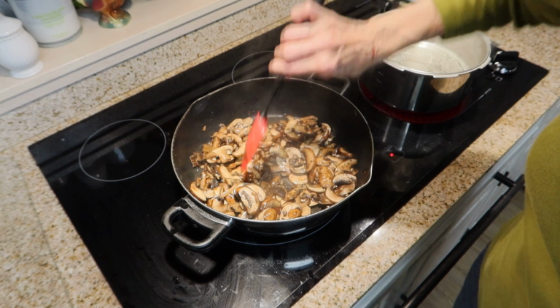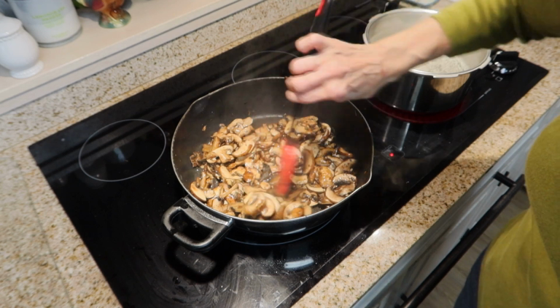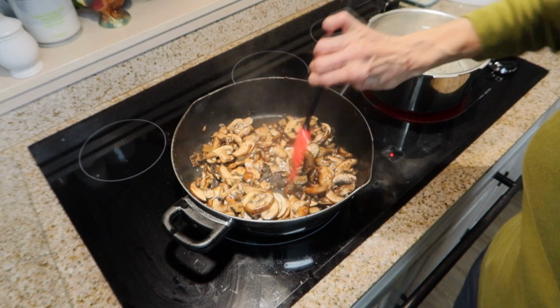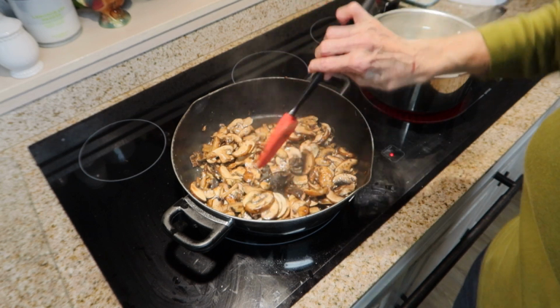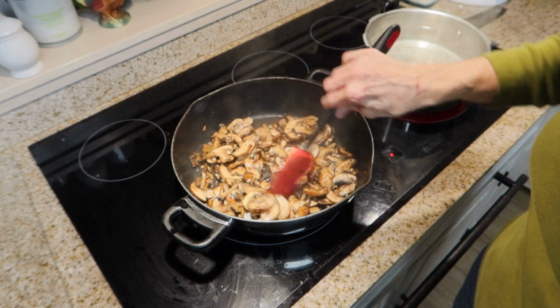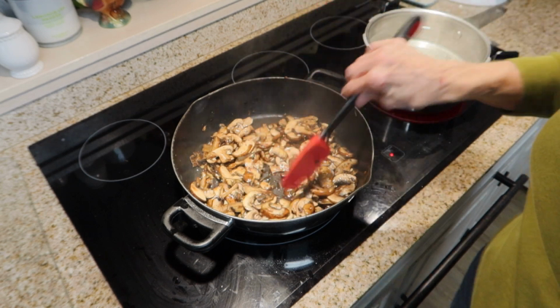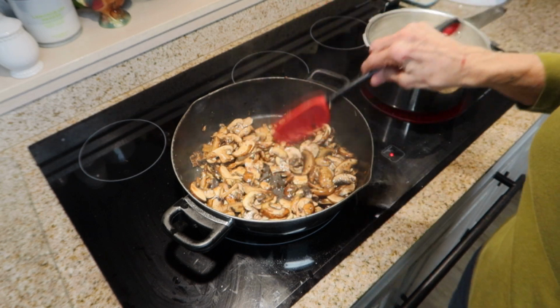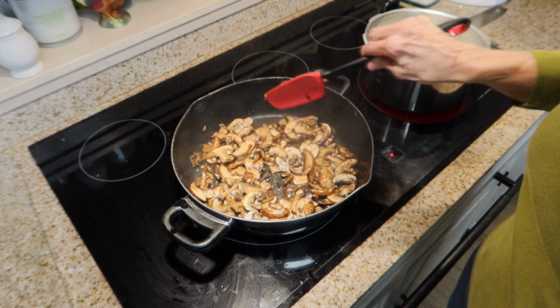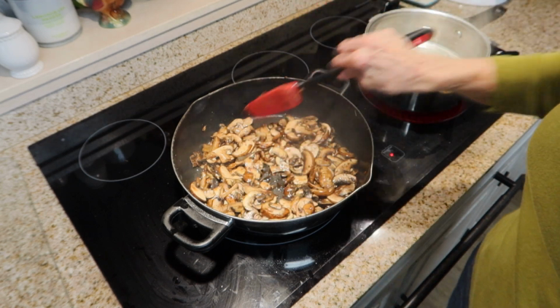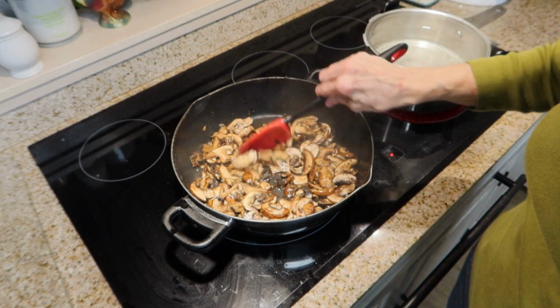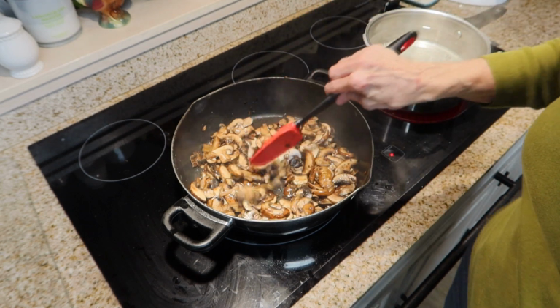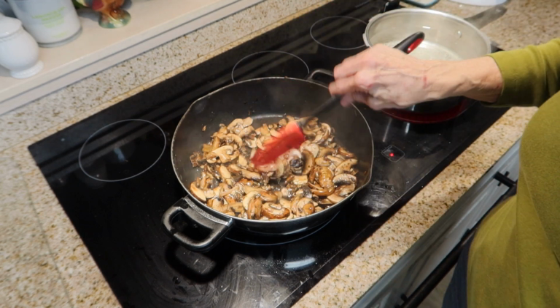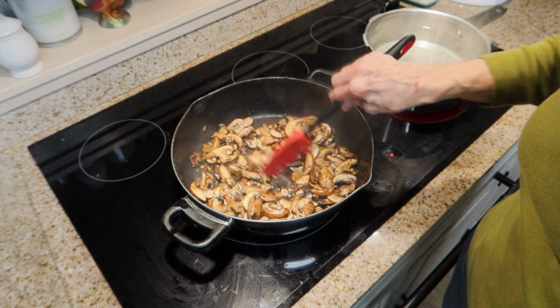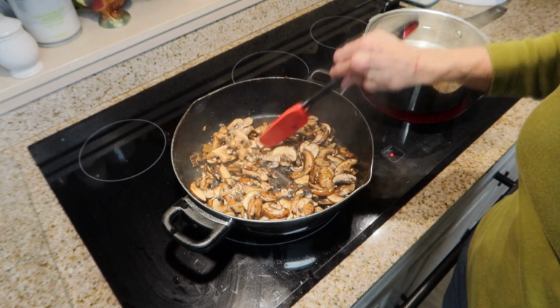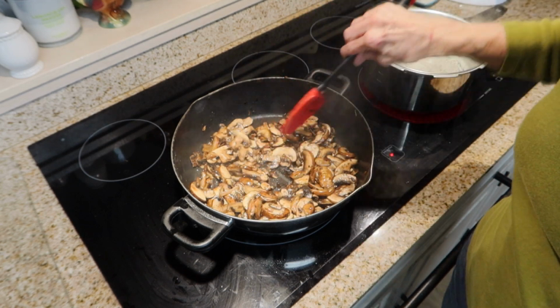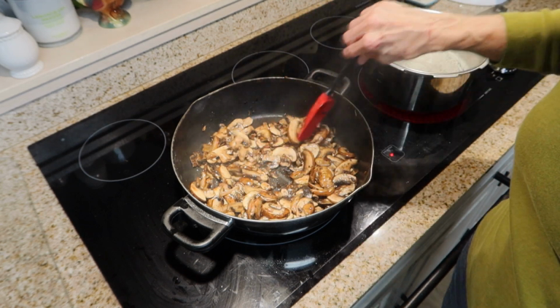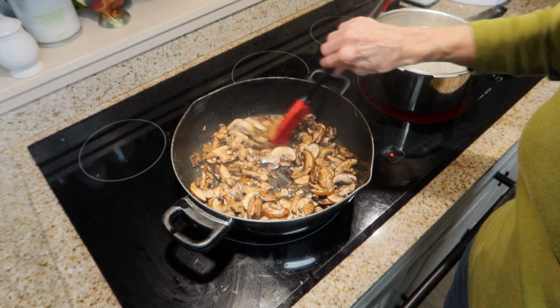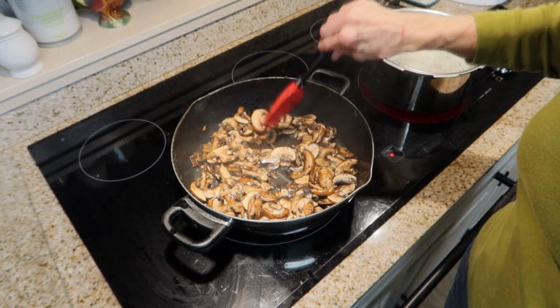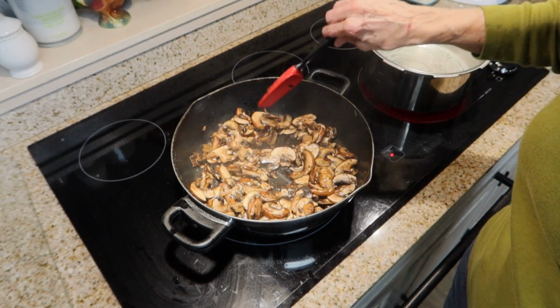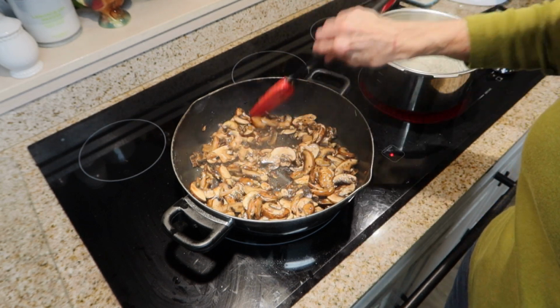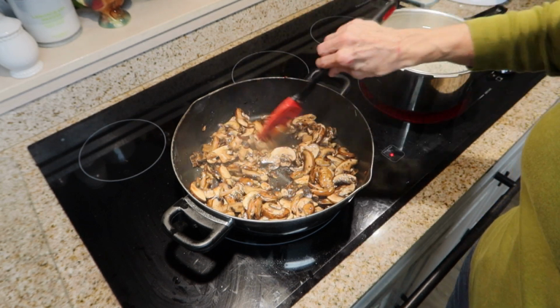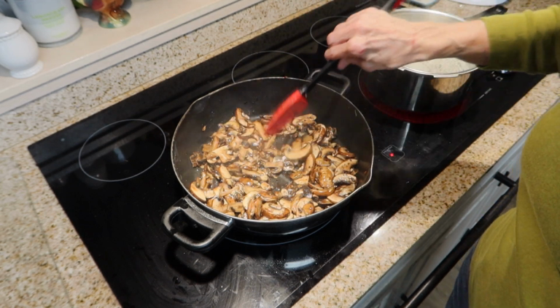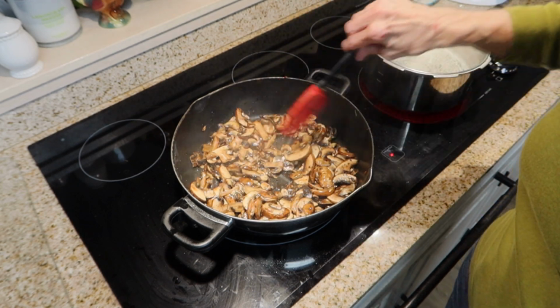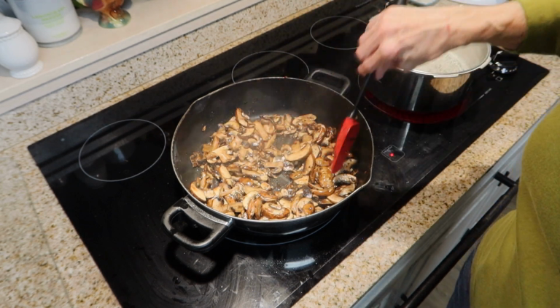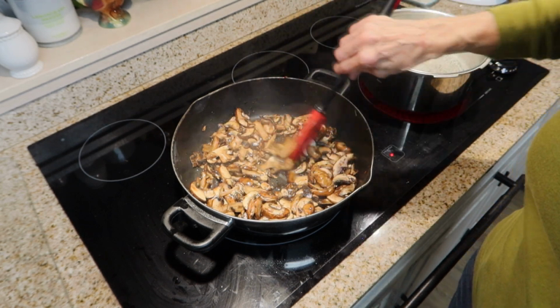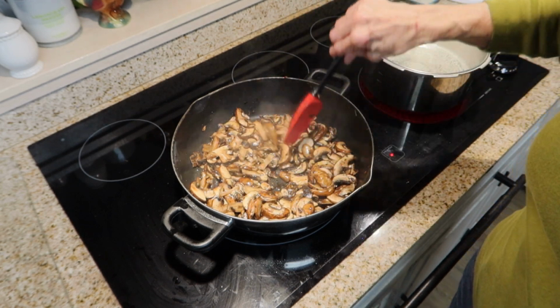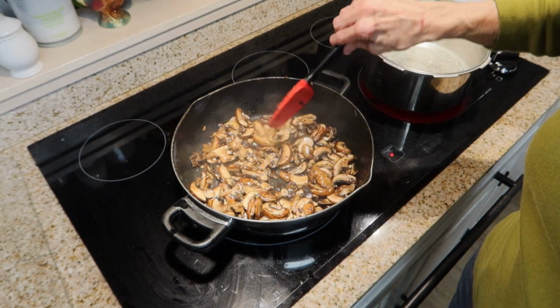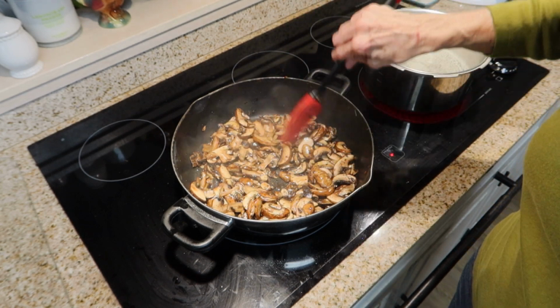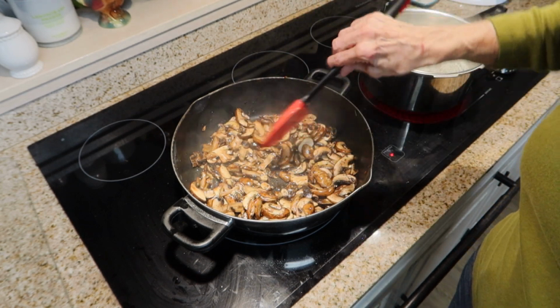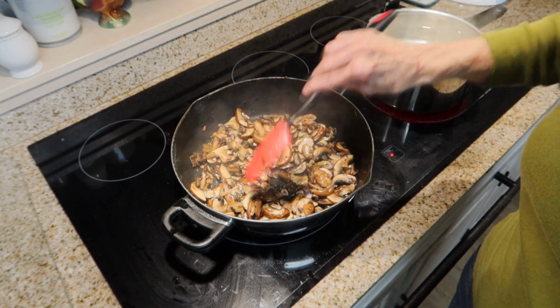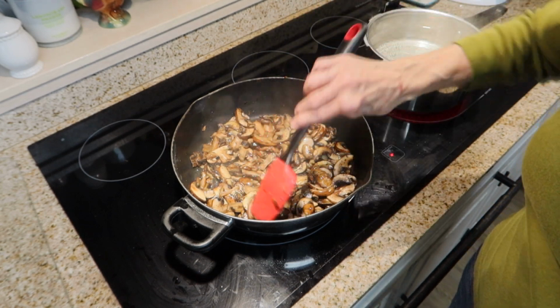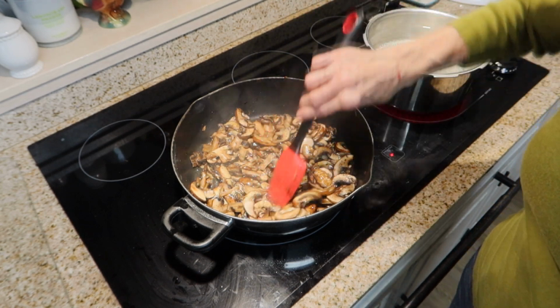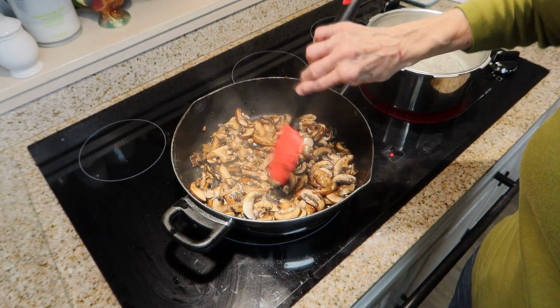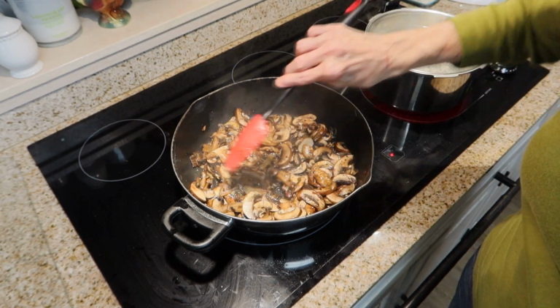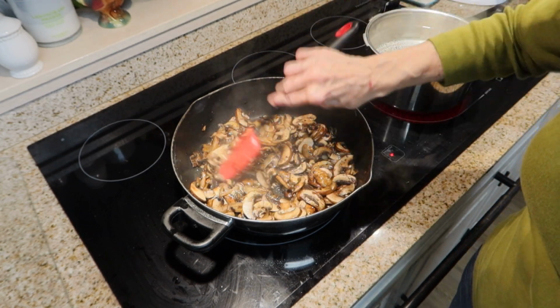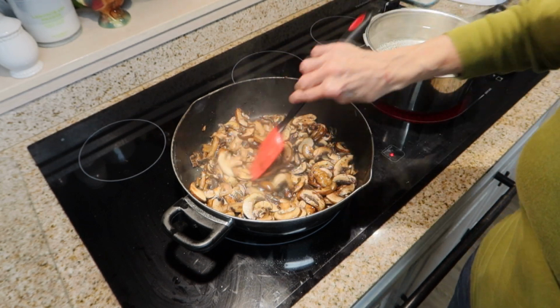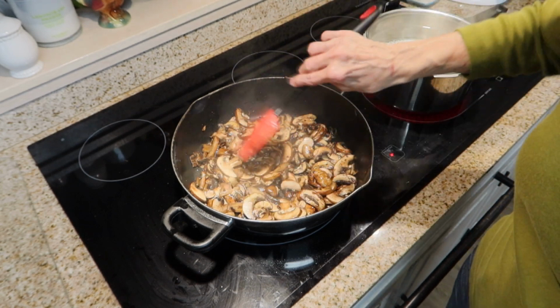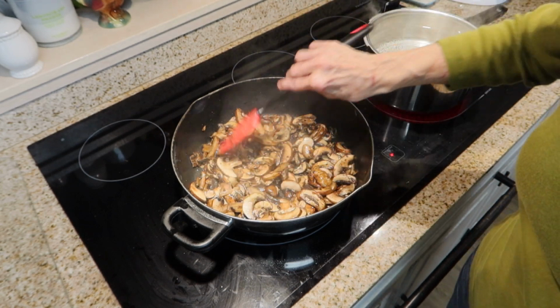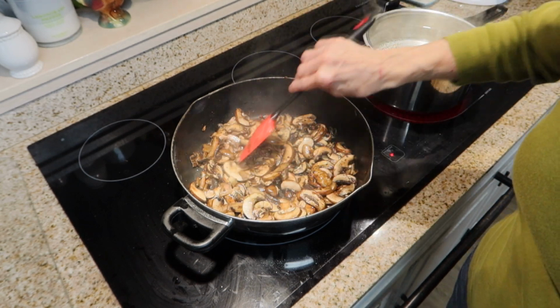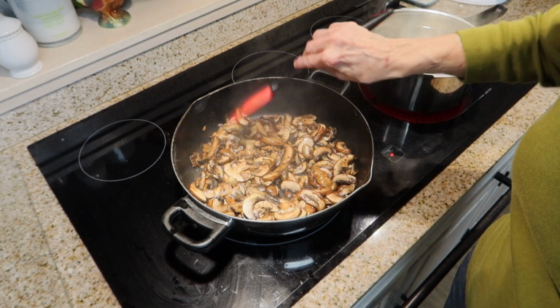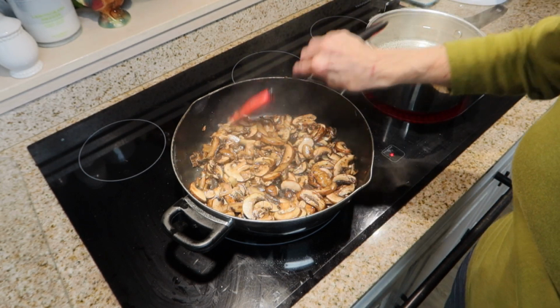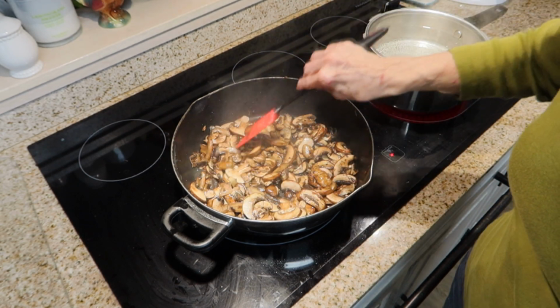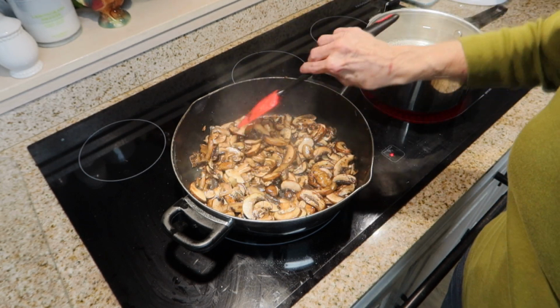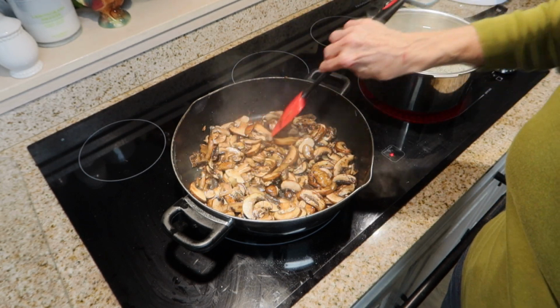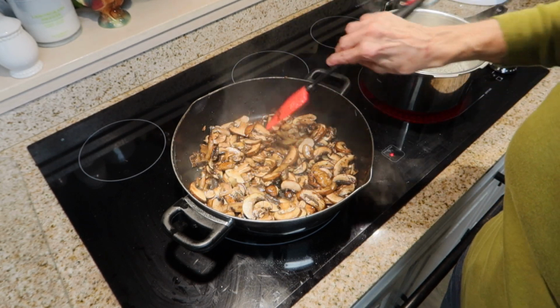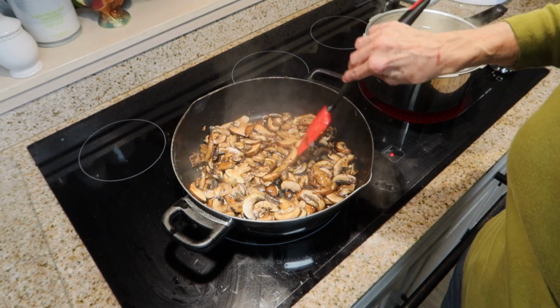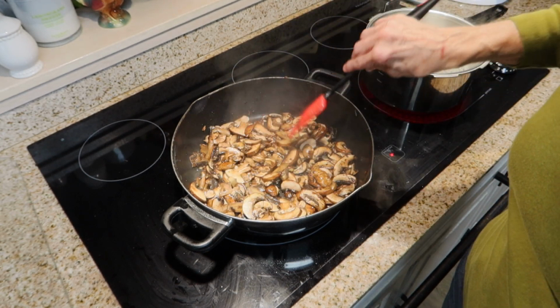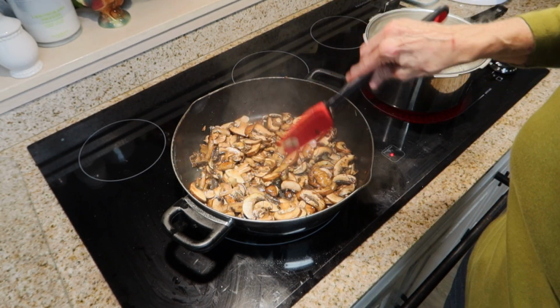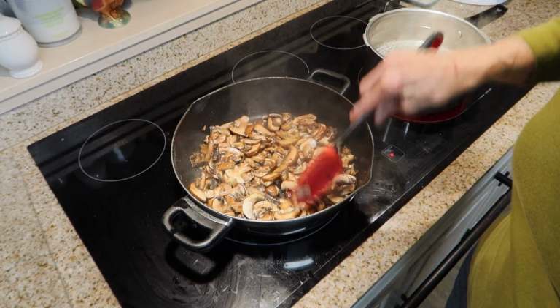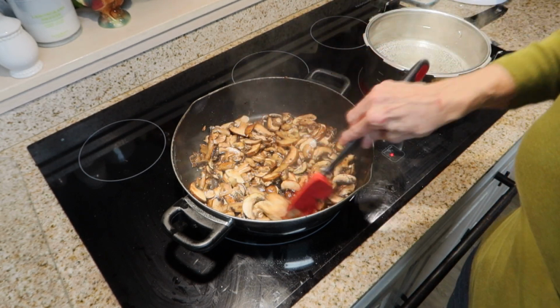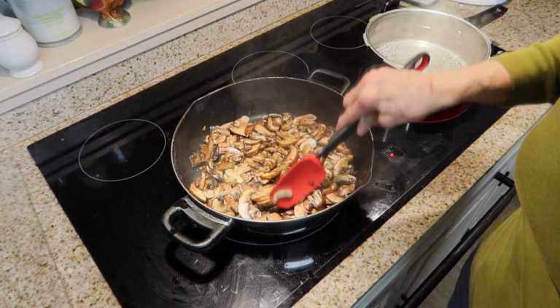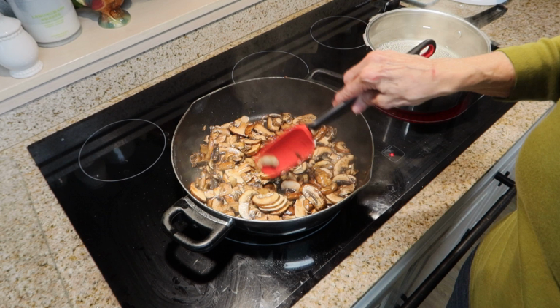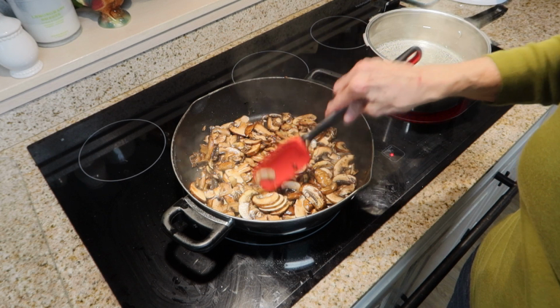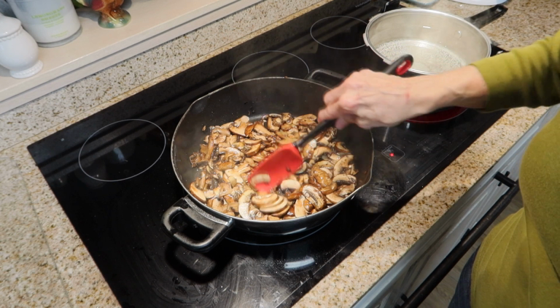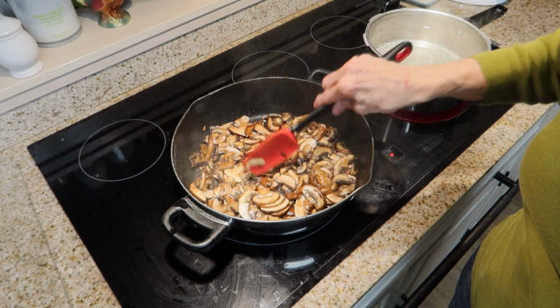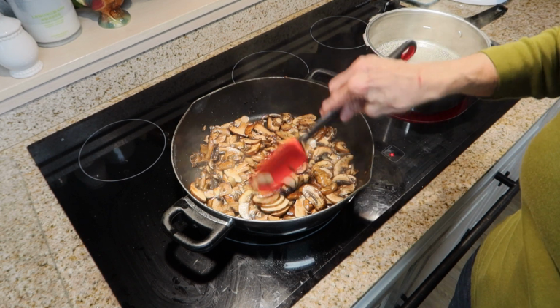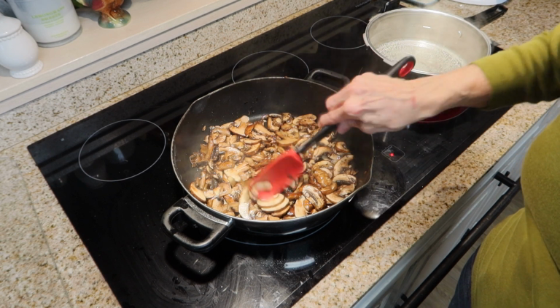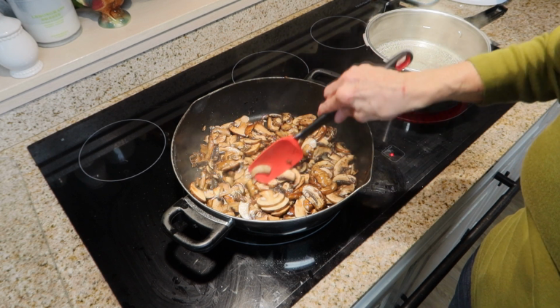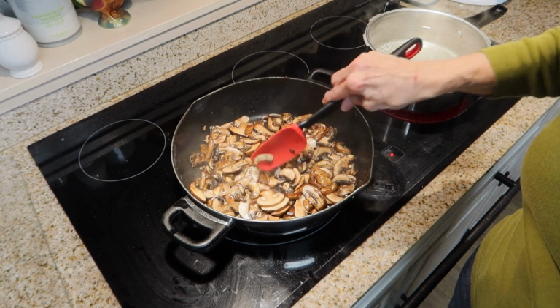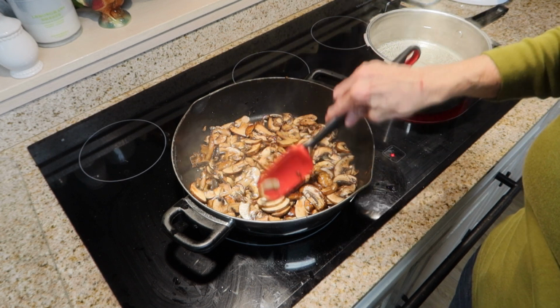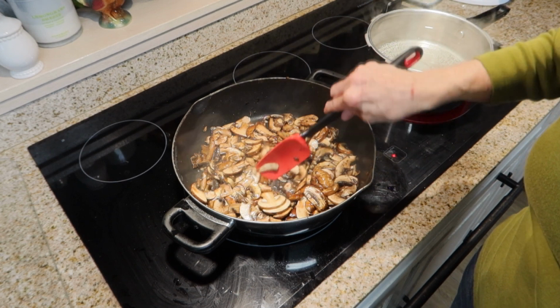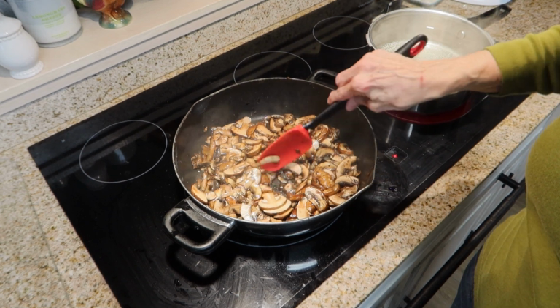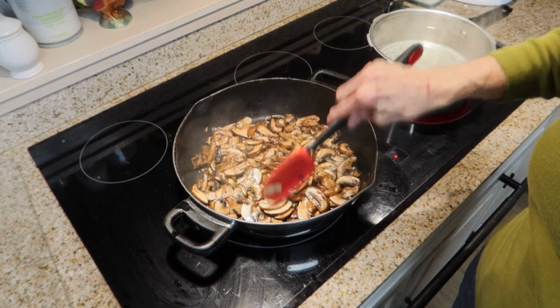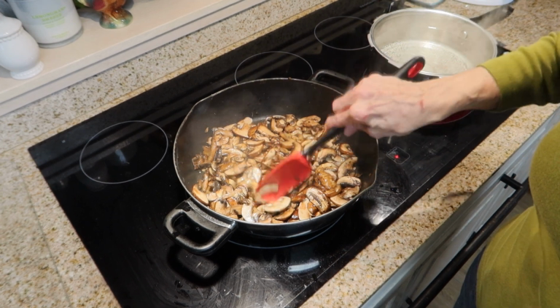I have my water getting hot here for my tortellini. I'm getting ready to cook it.